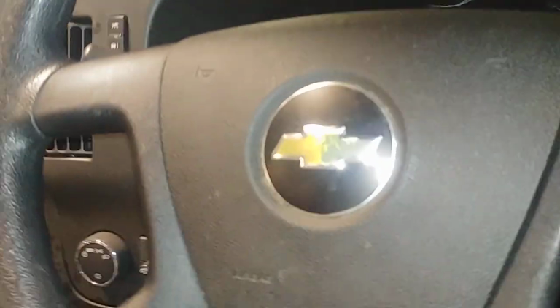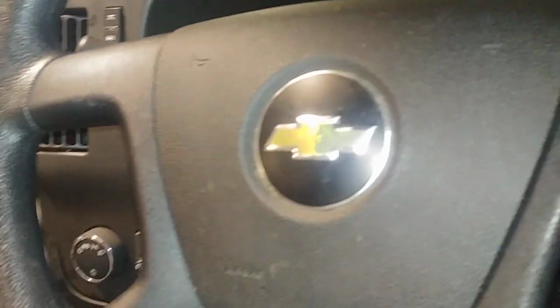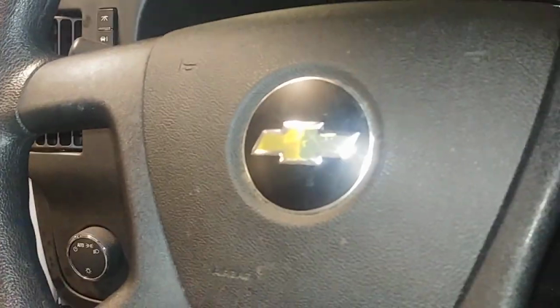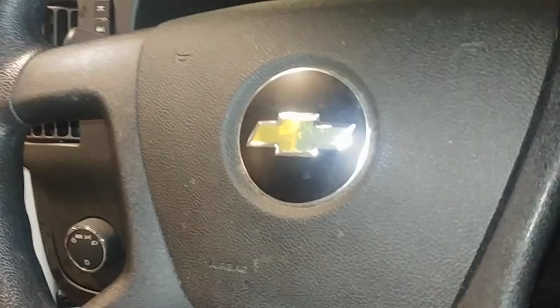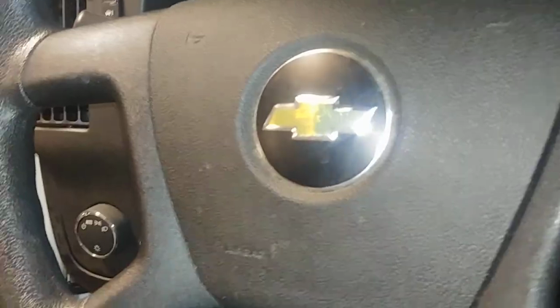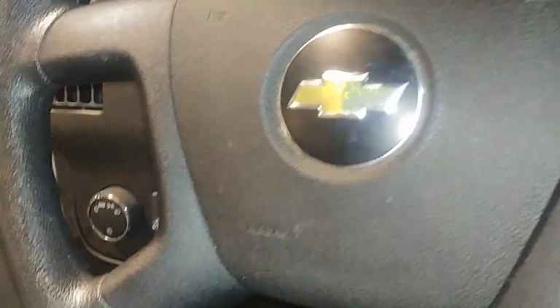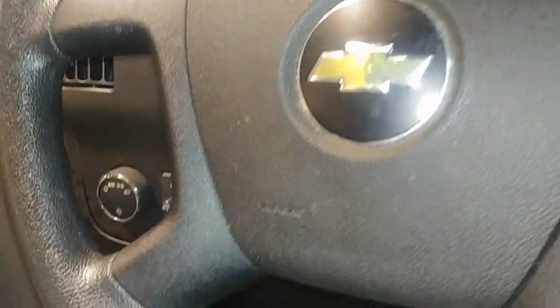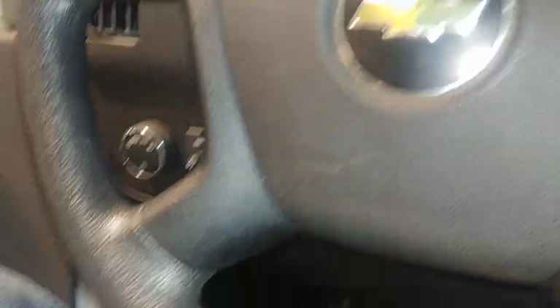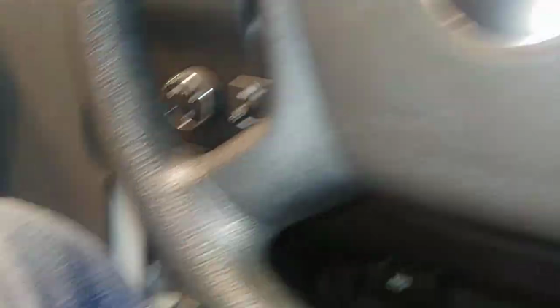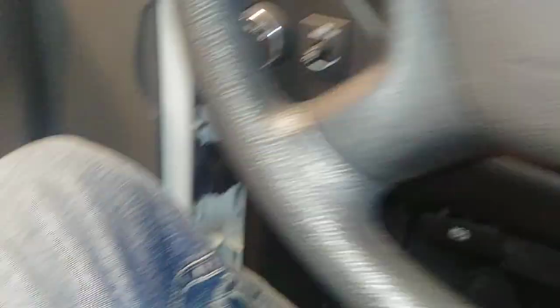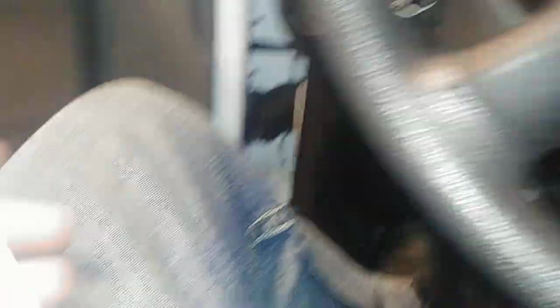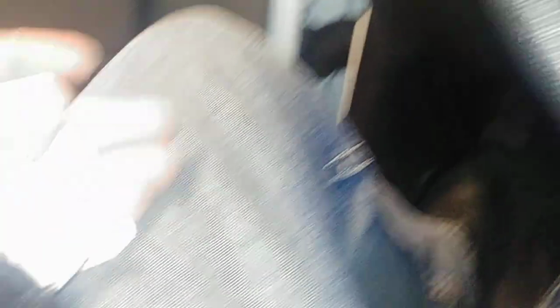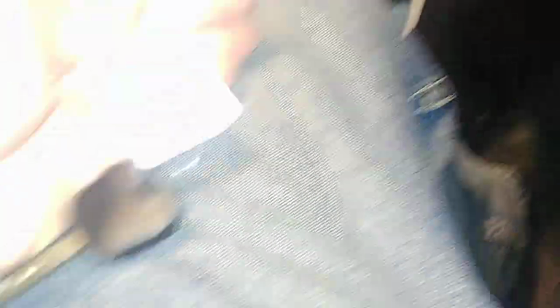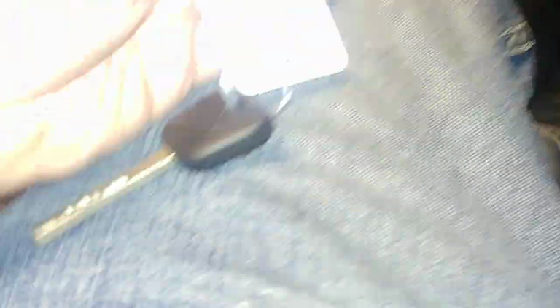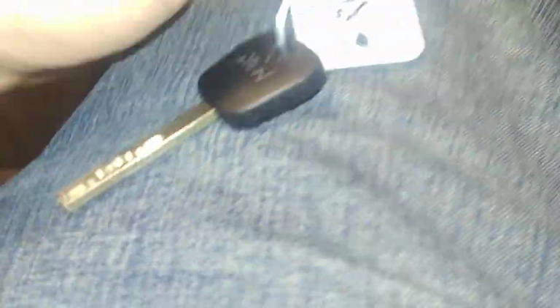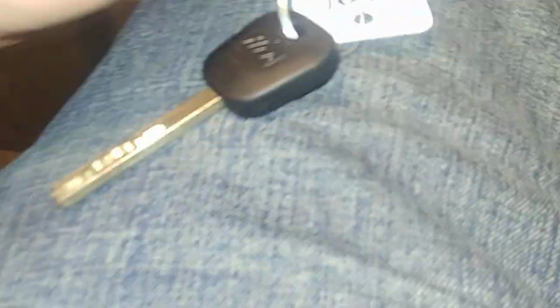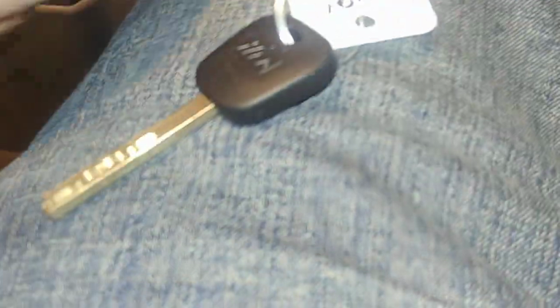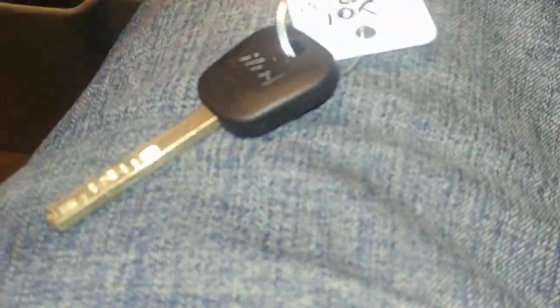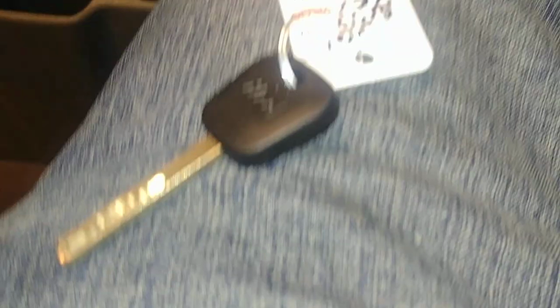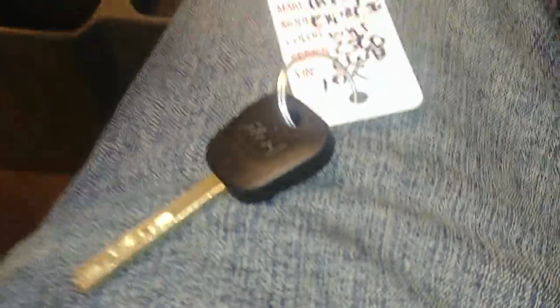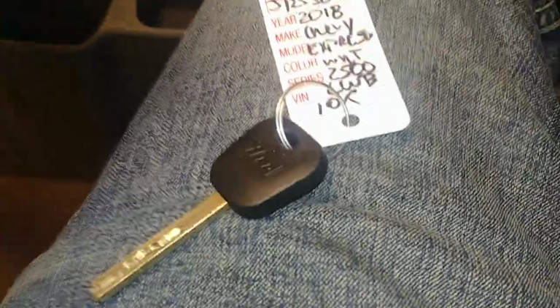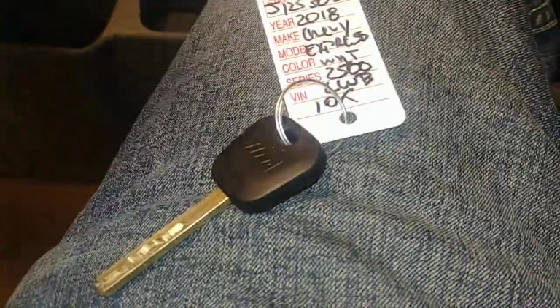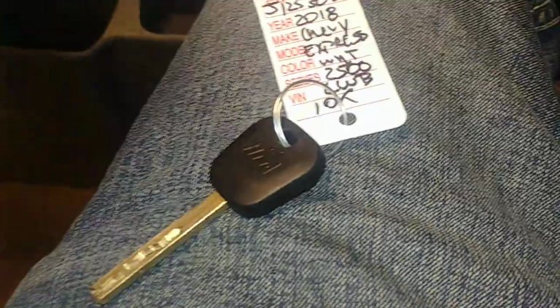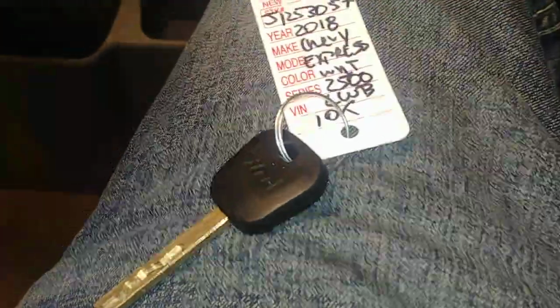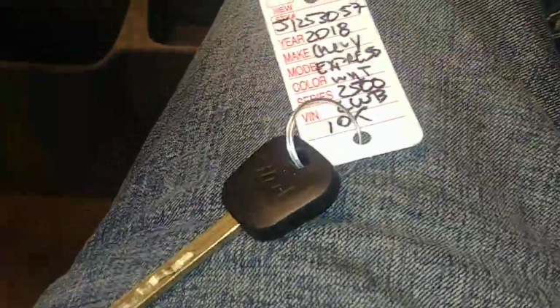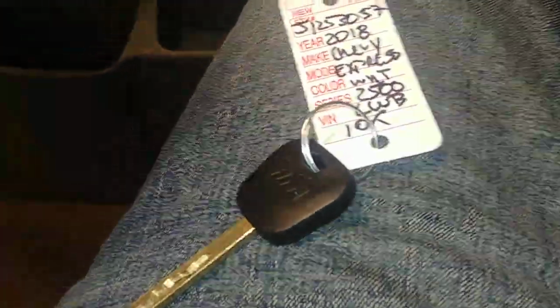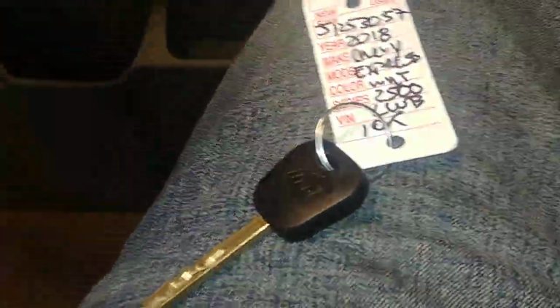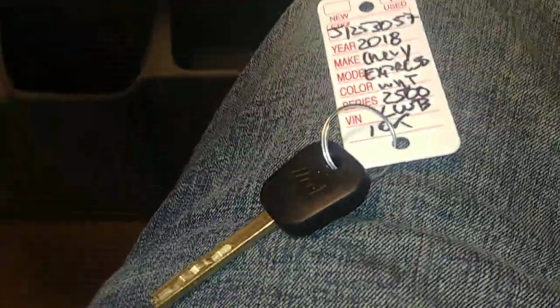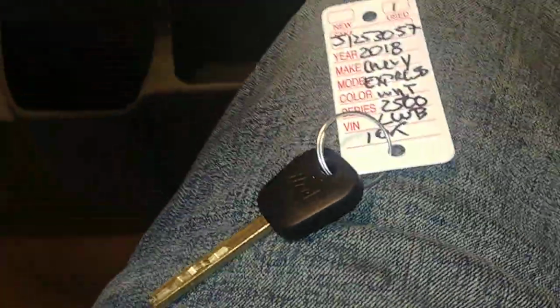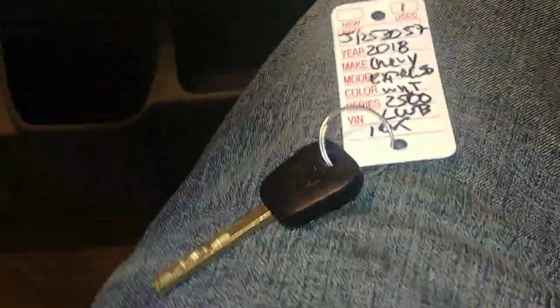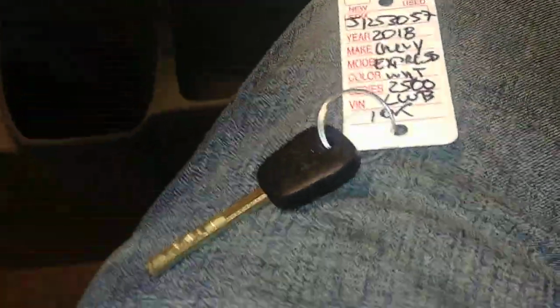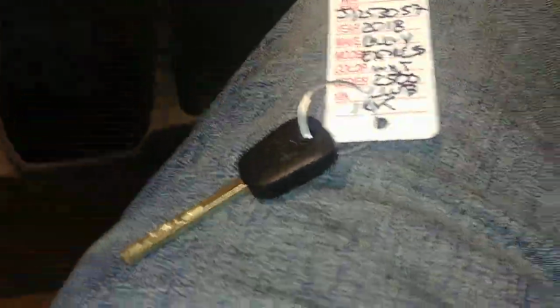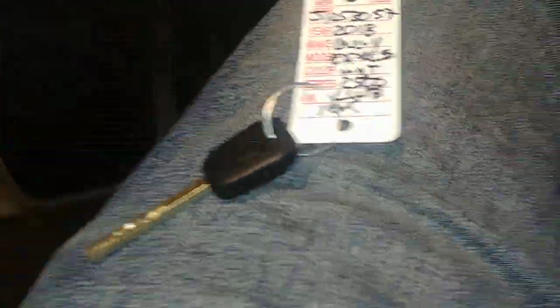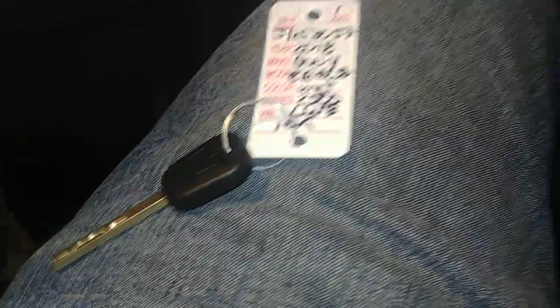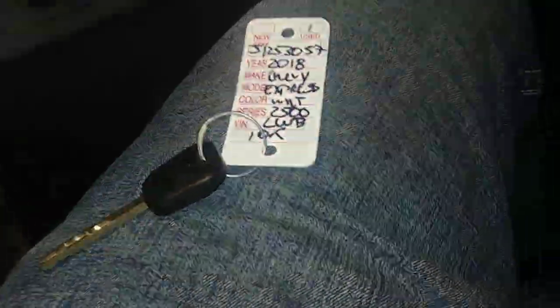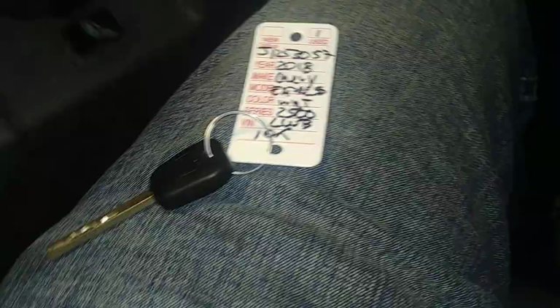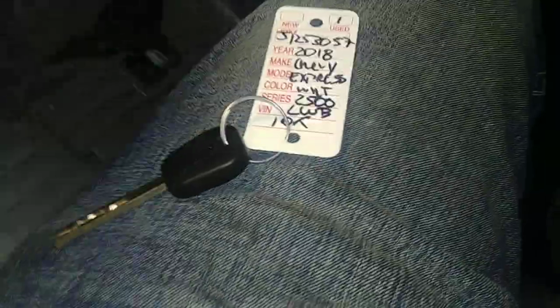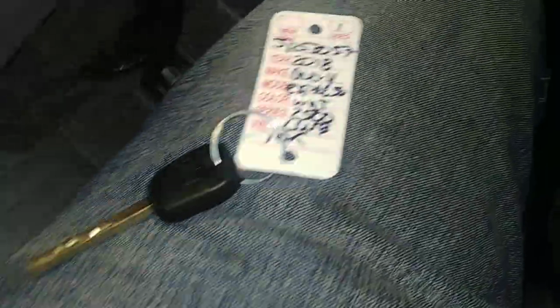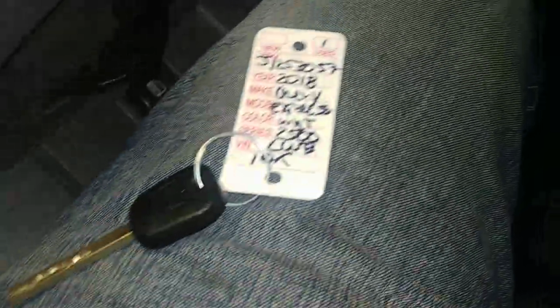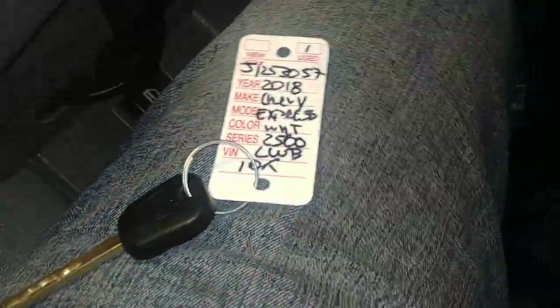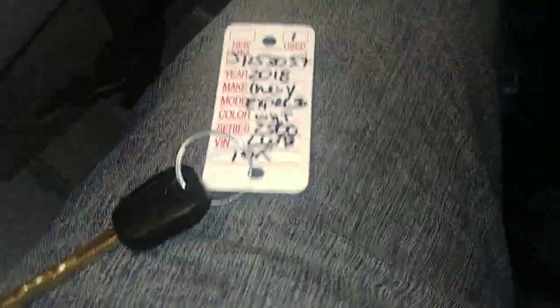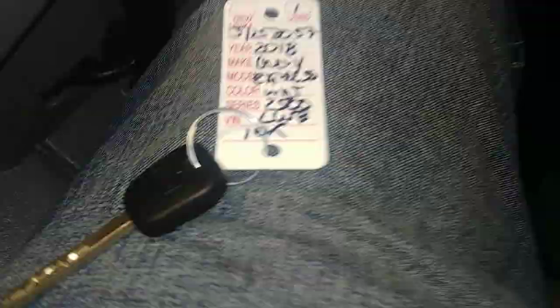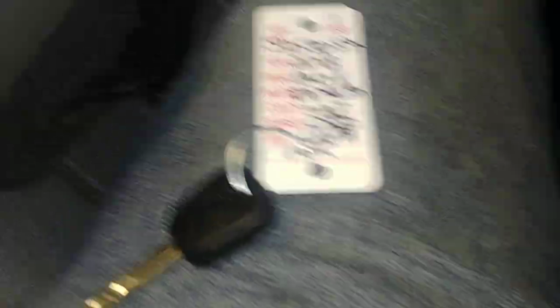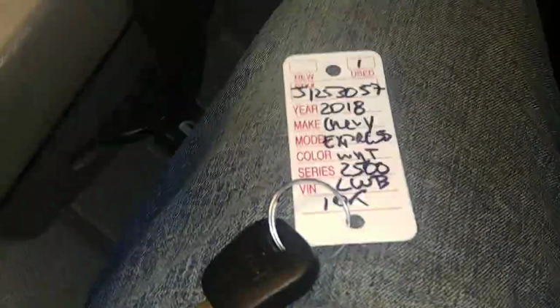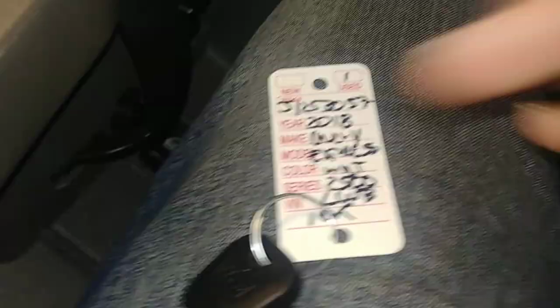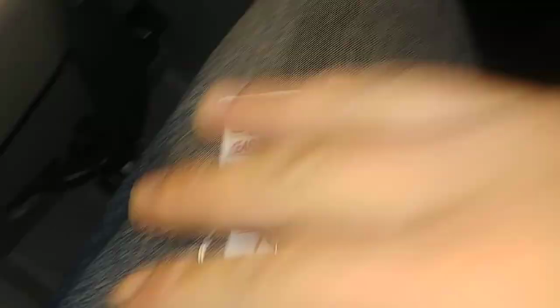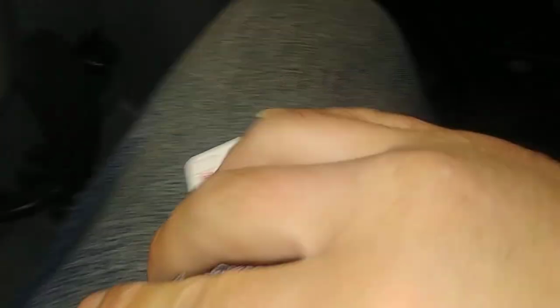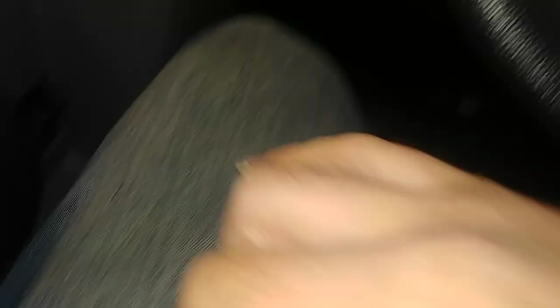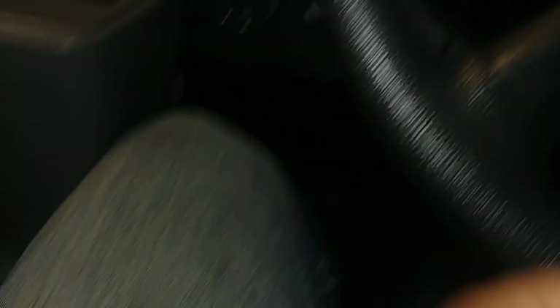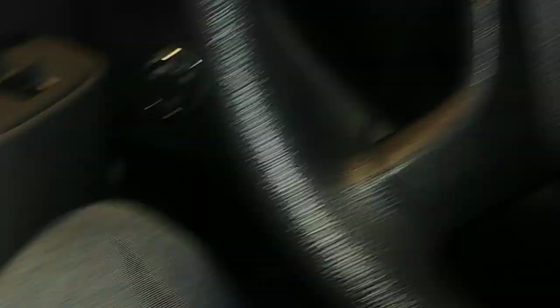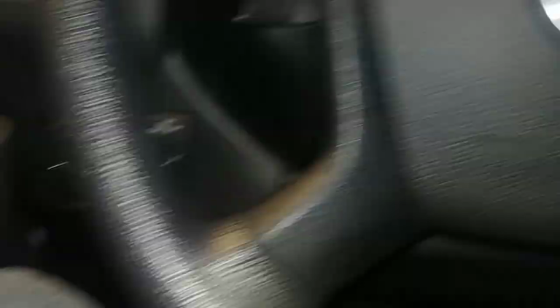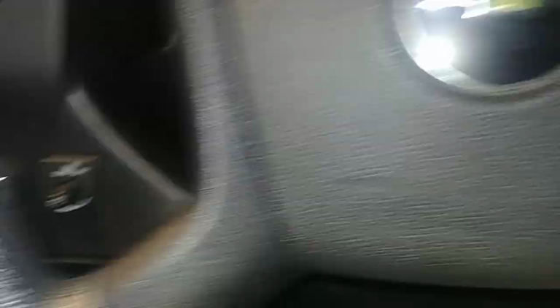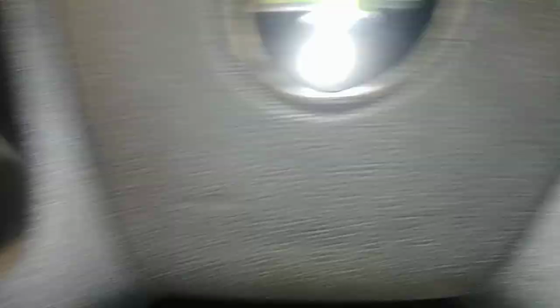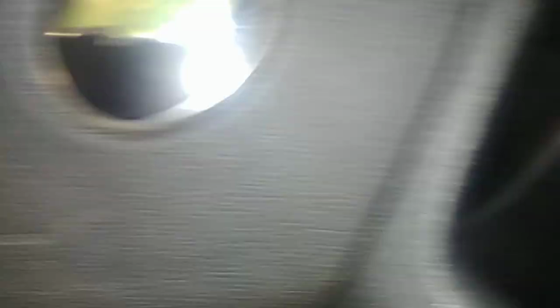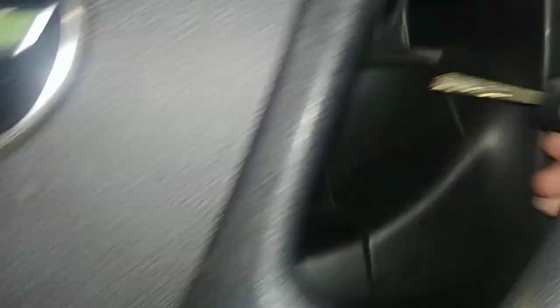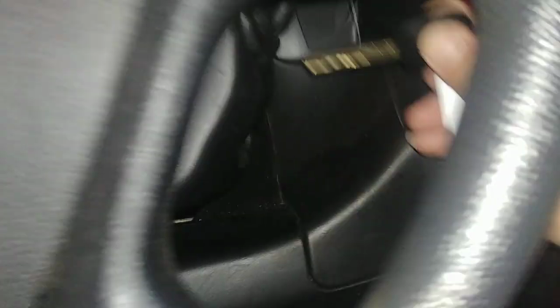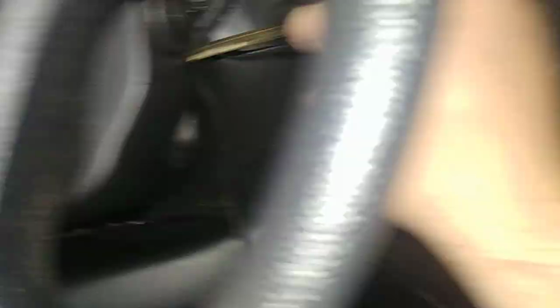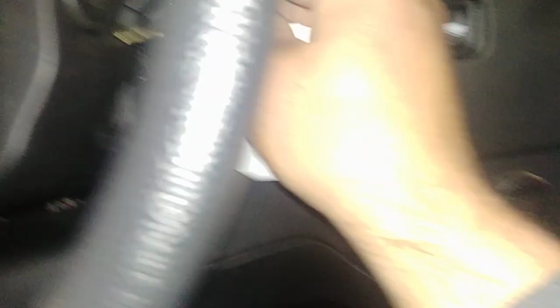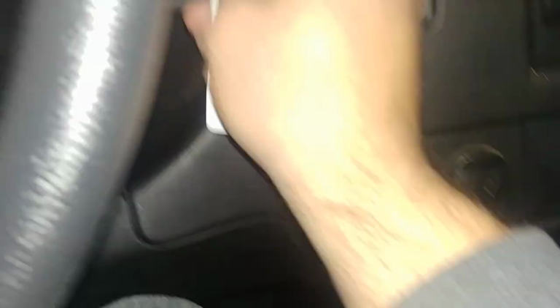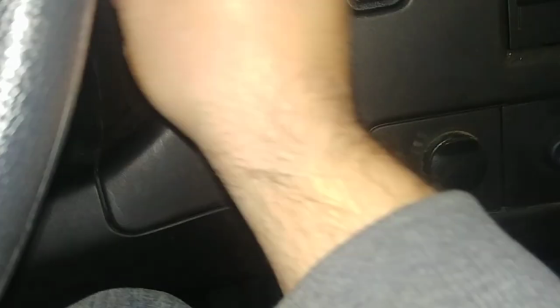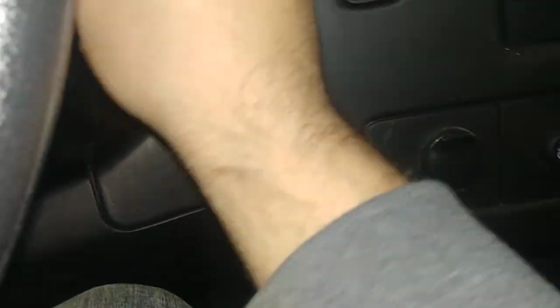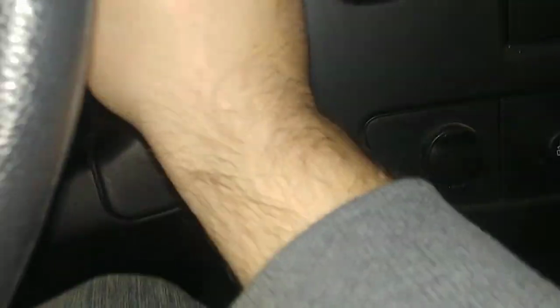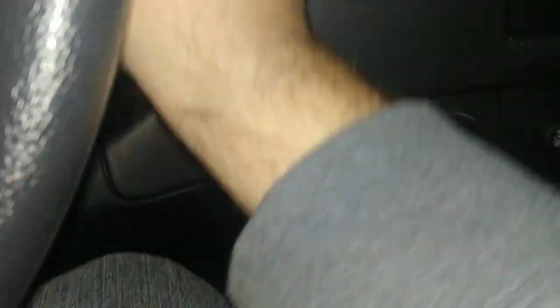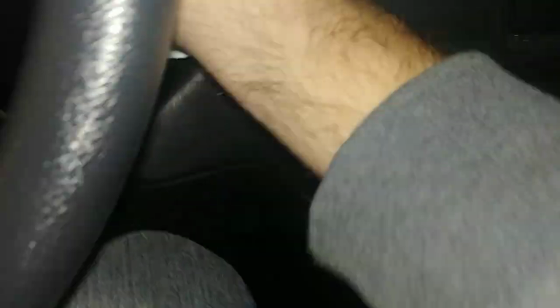Turn it off for you. It does come with one key — no key fob — and owner's manual.